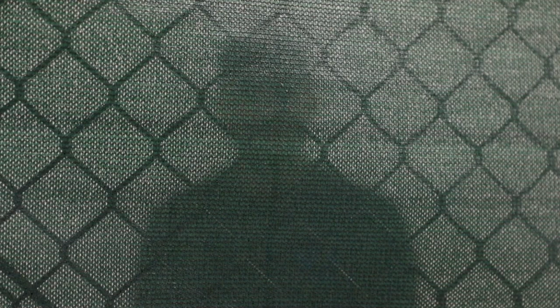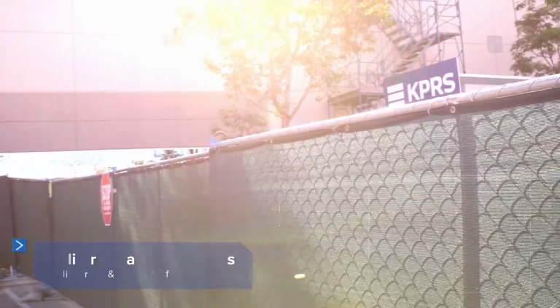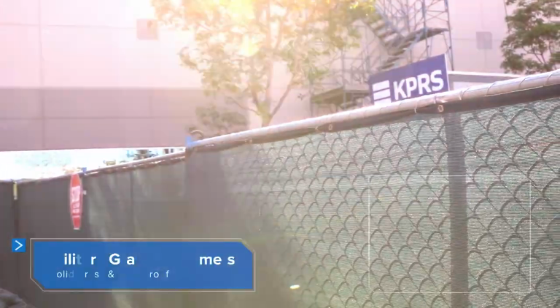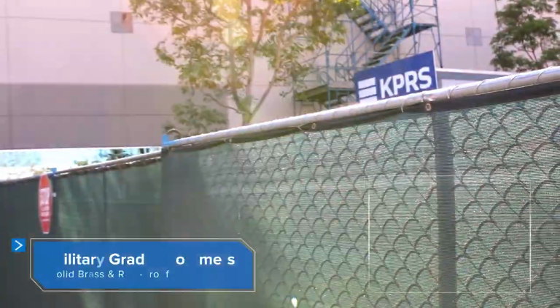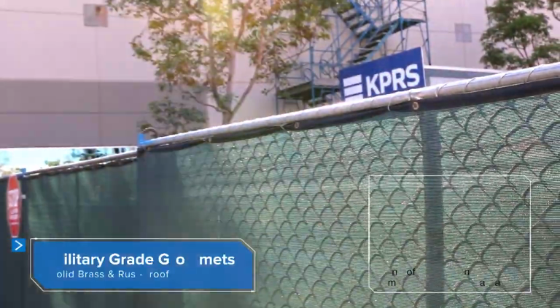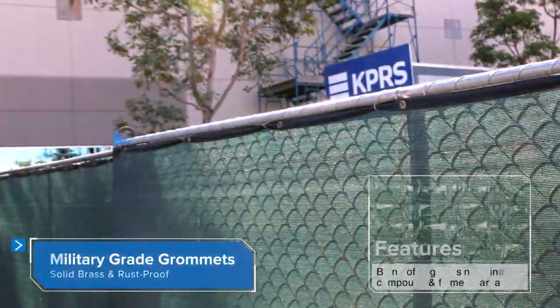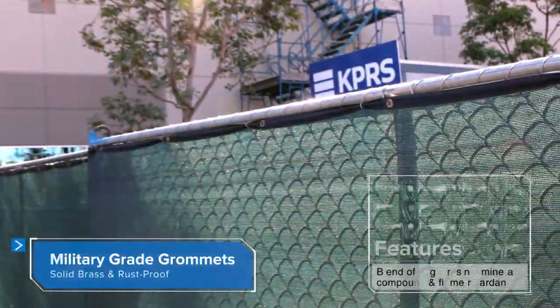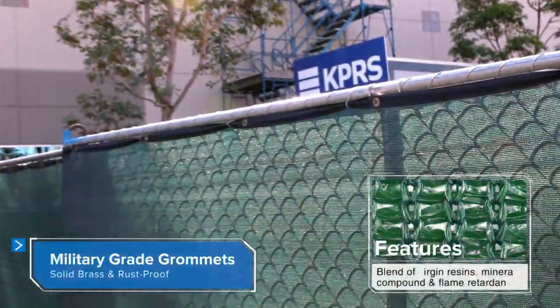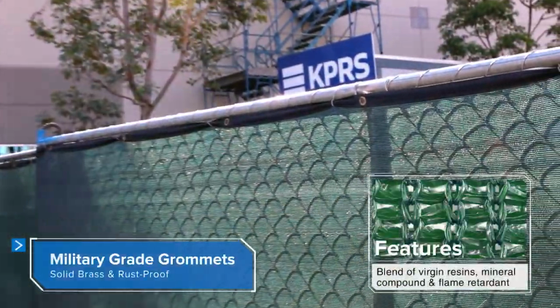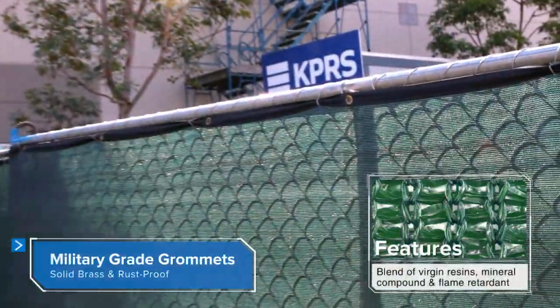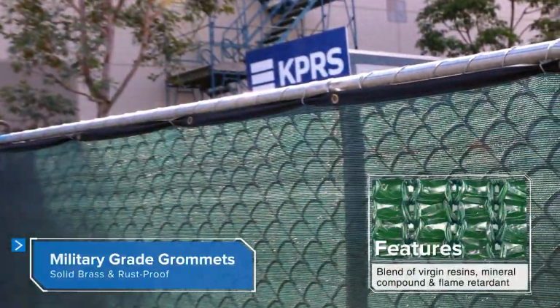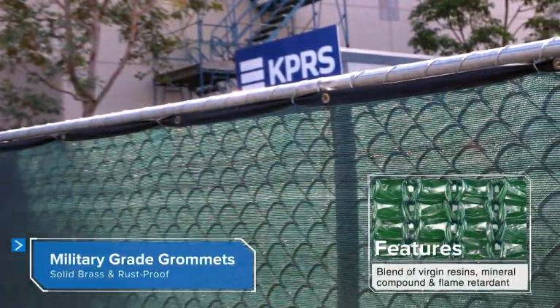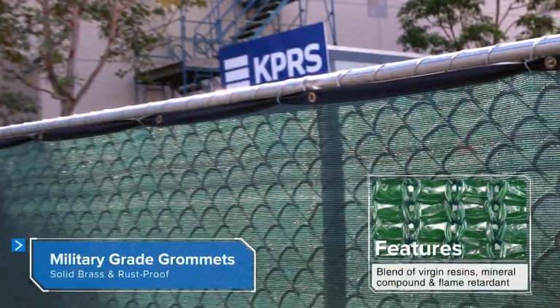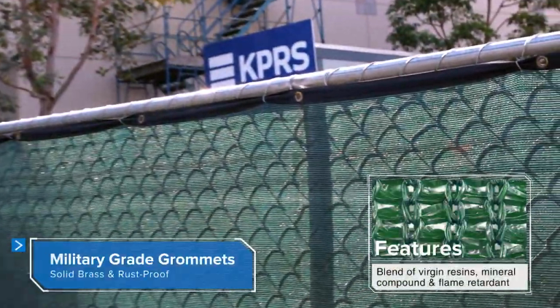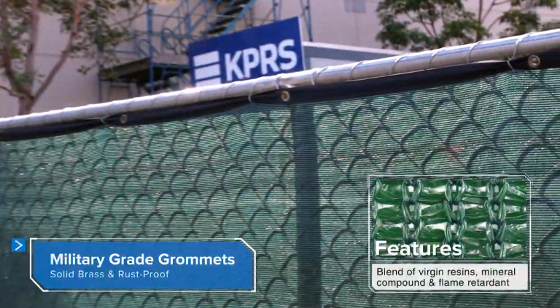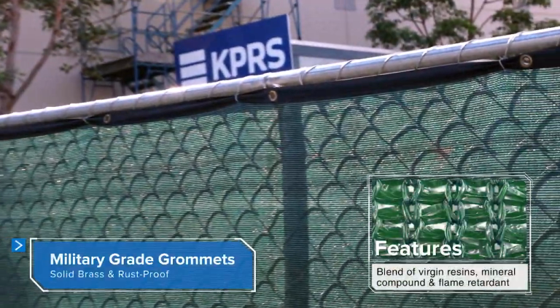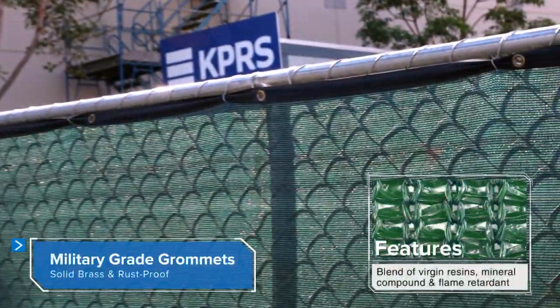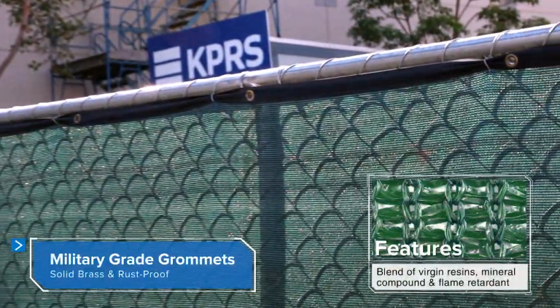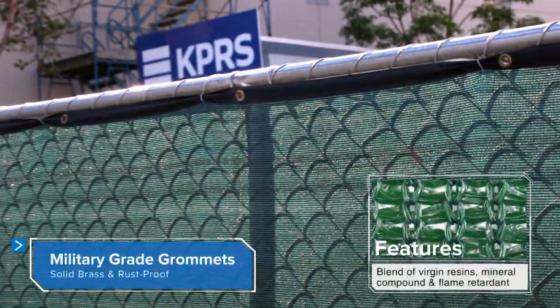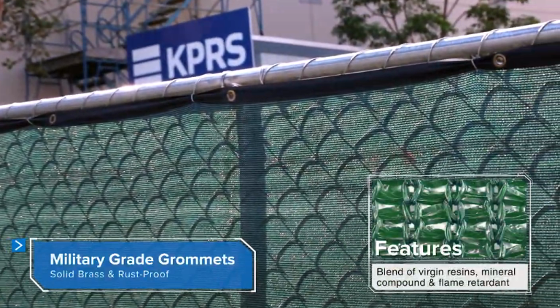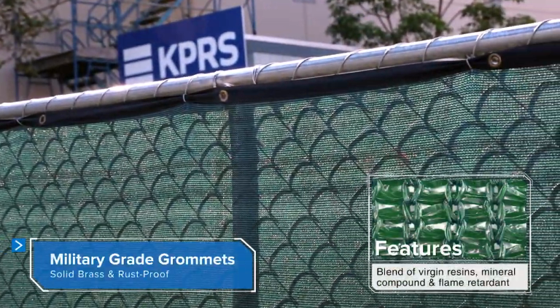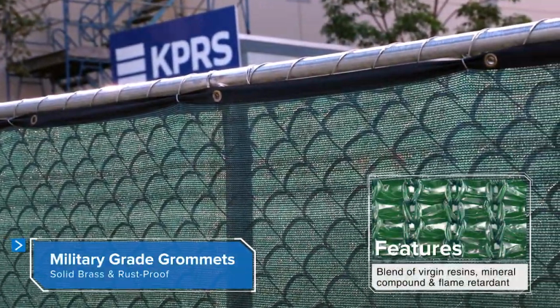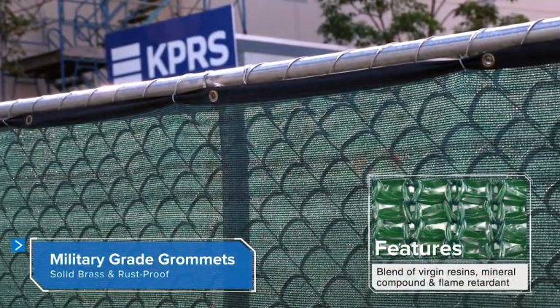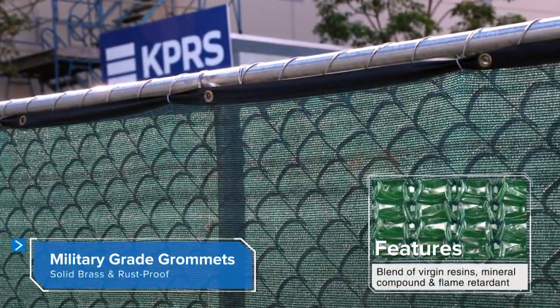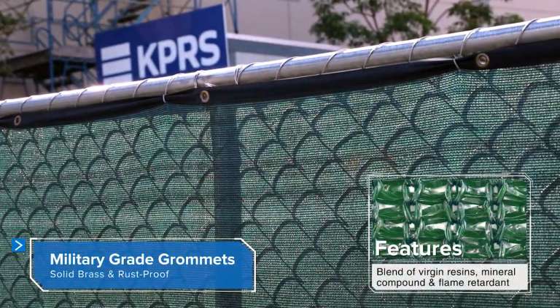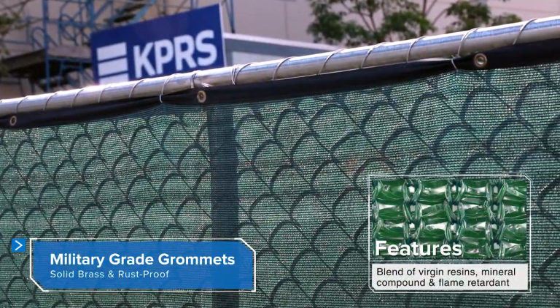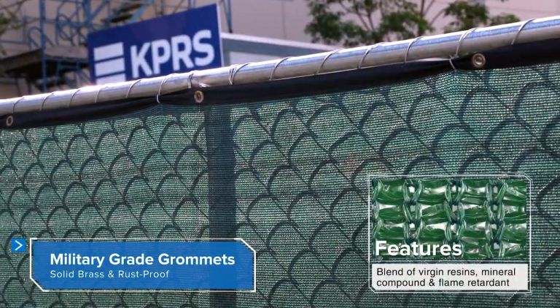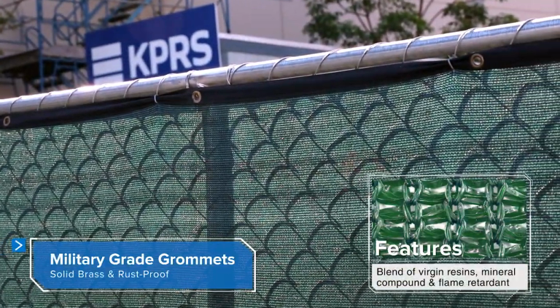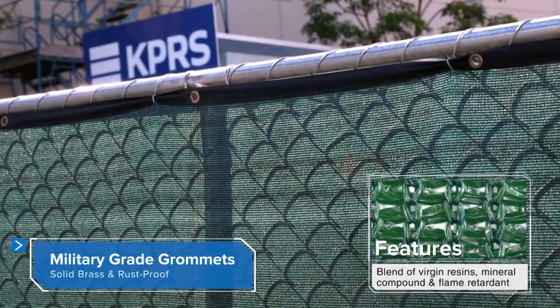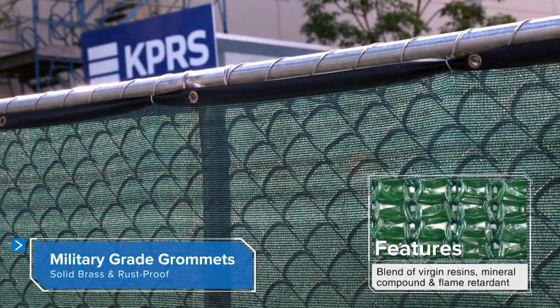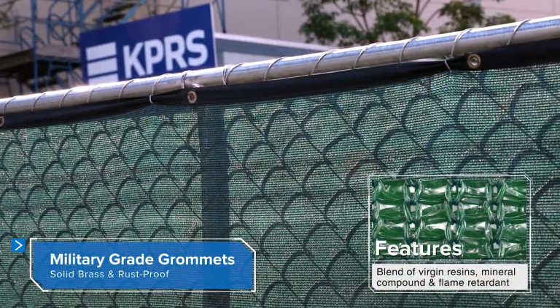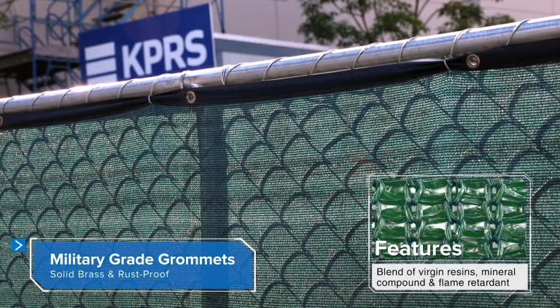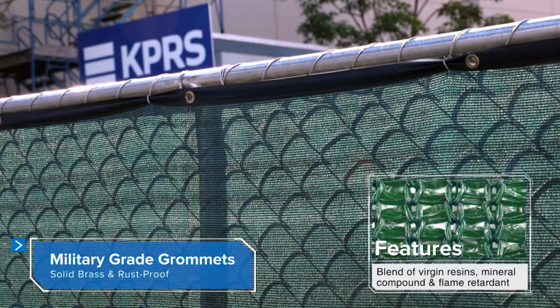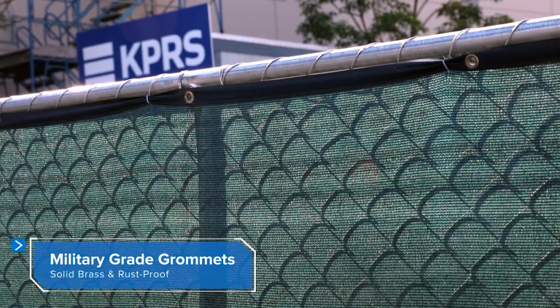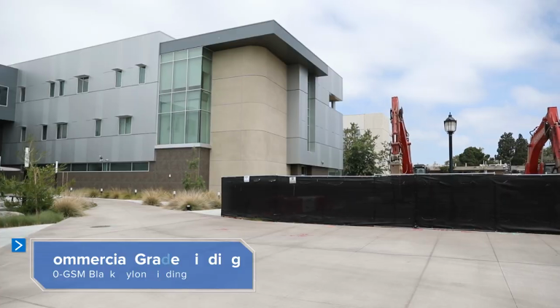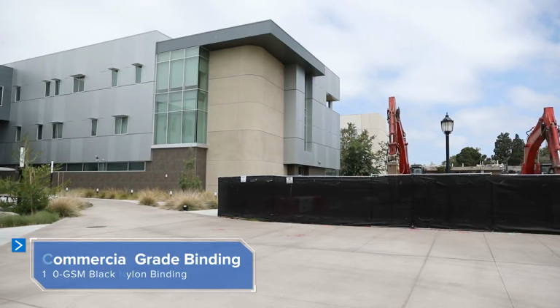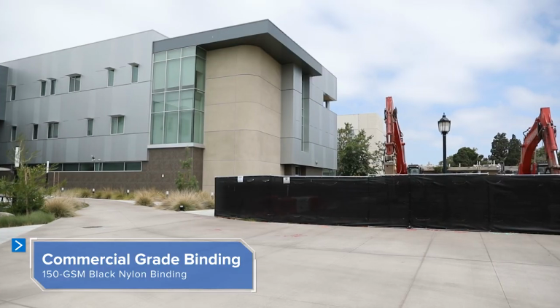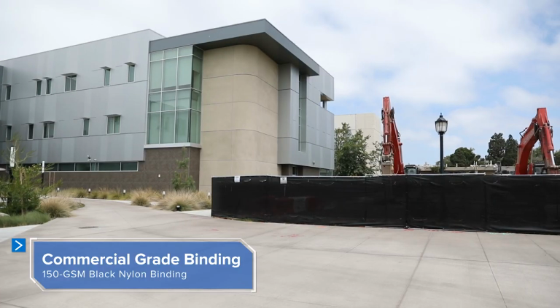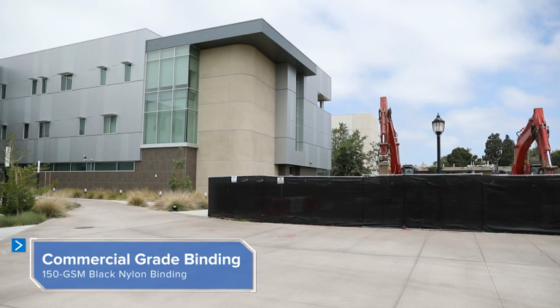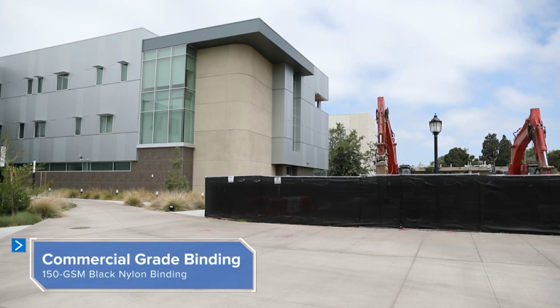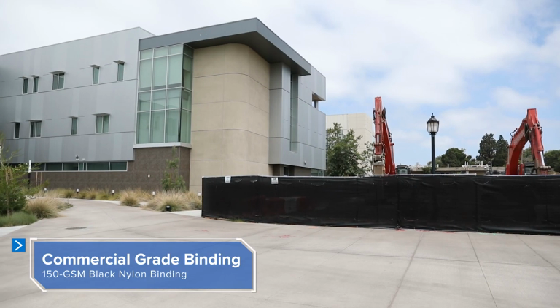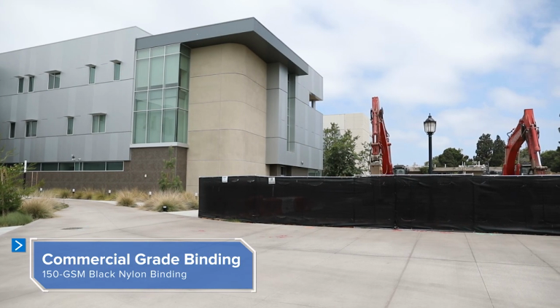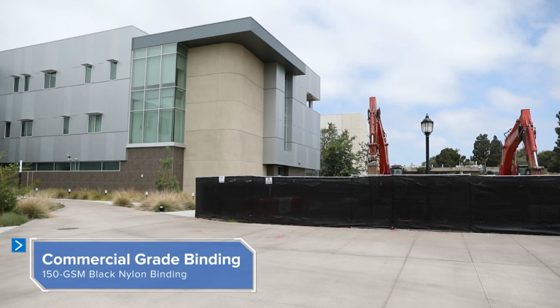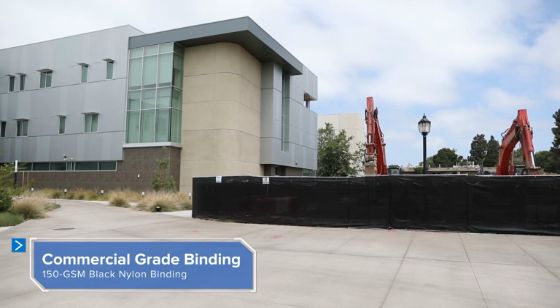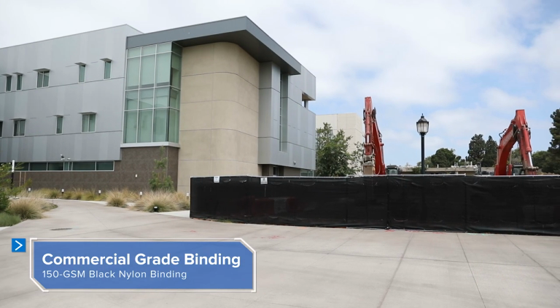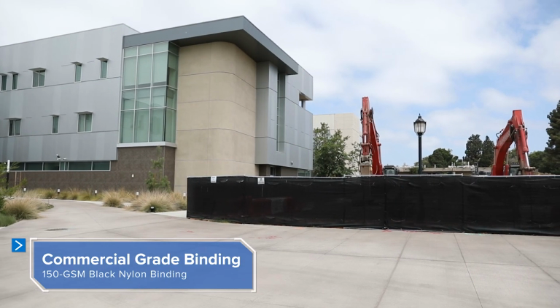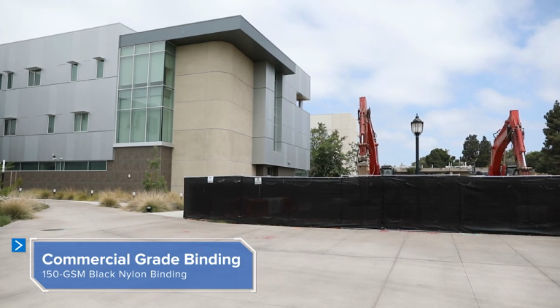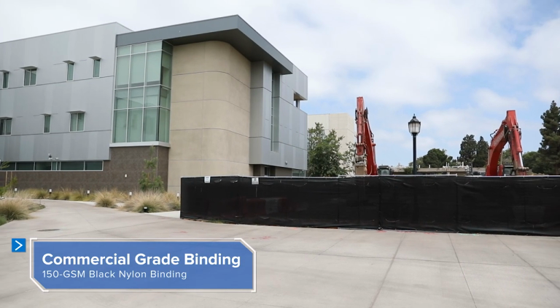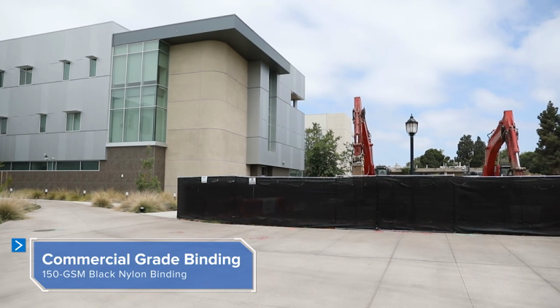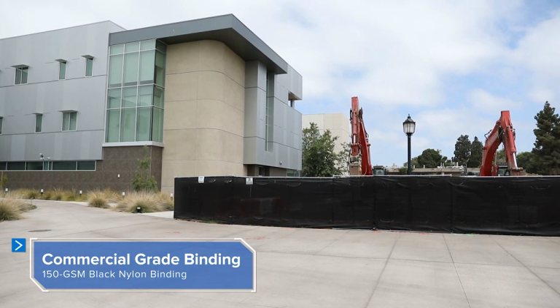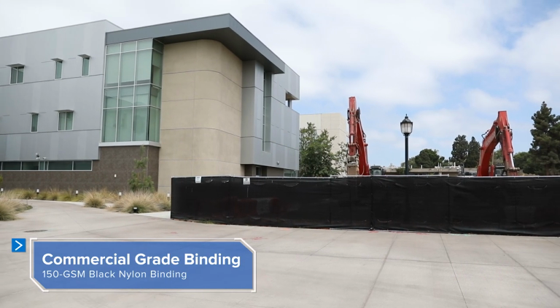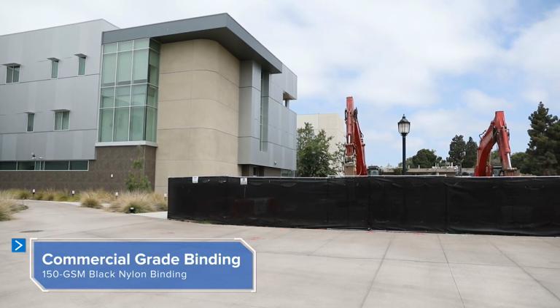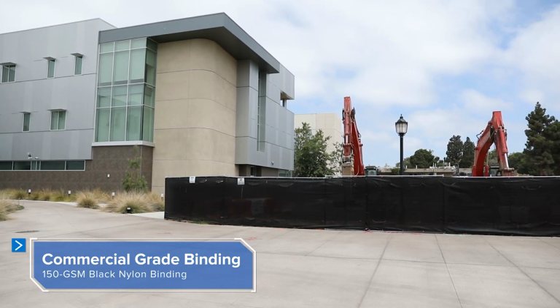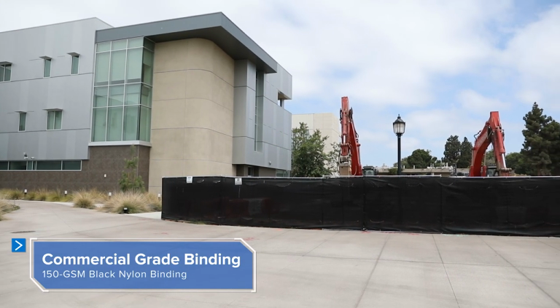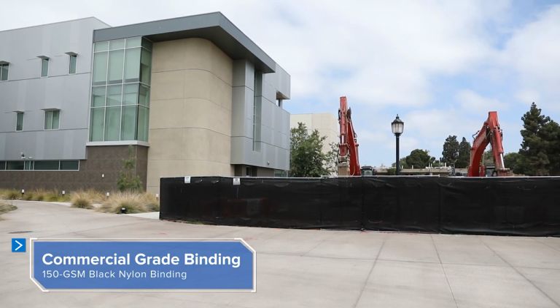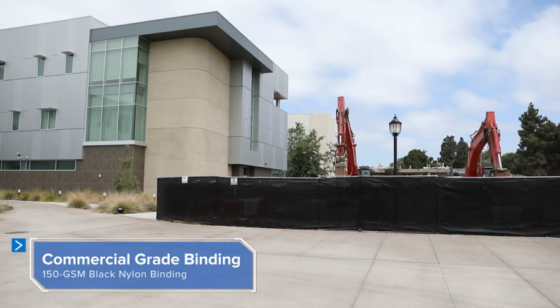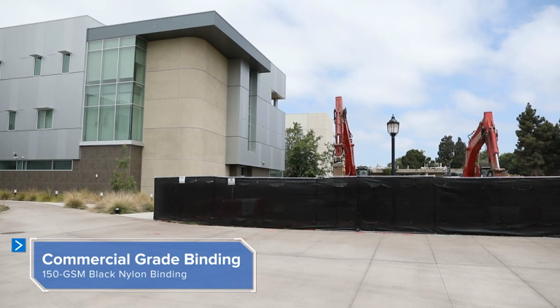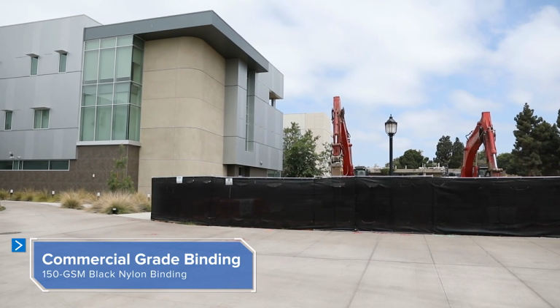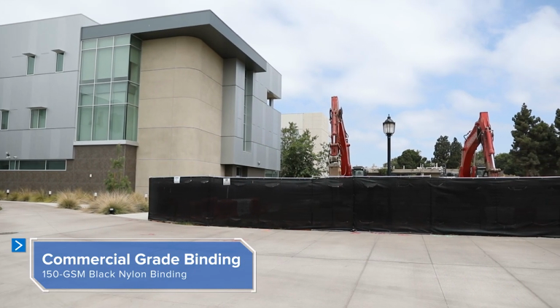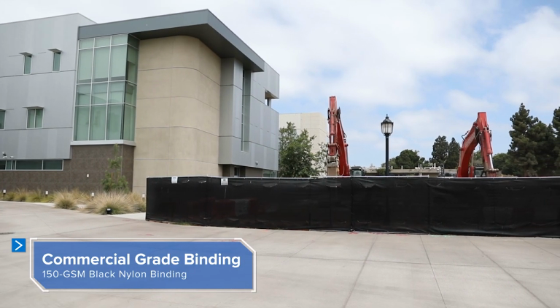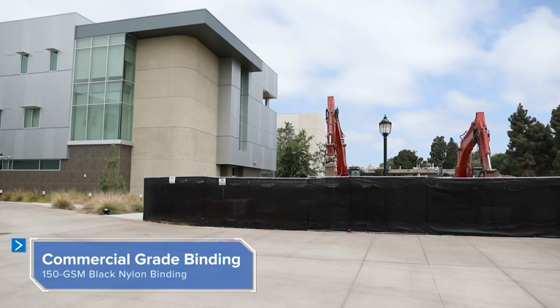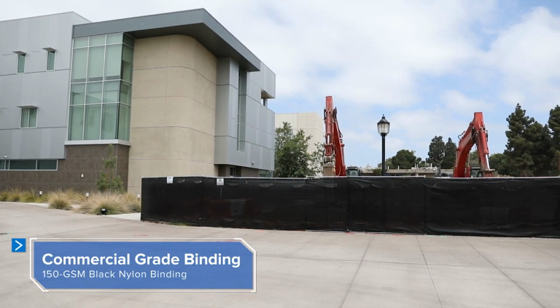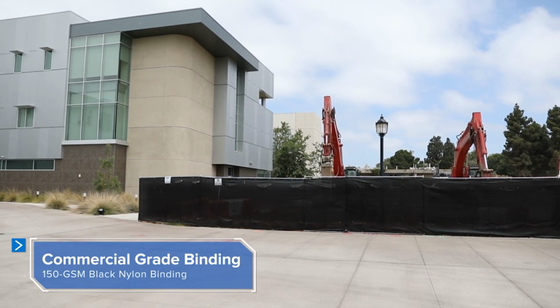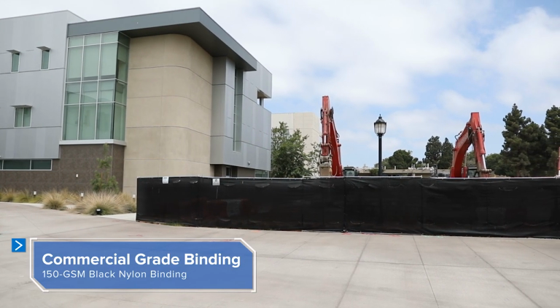Our material features an ultra tight knitted polyethylene design, providing extreme tensile strength and UV inhibitors for outdoor protection.